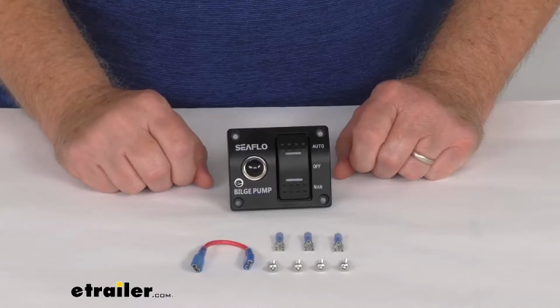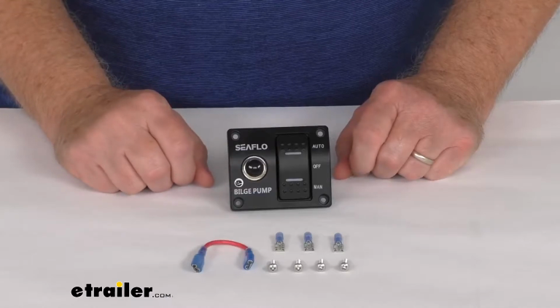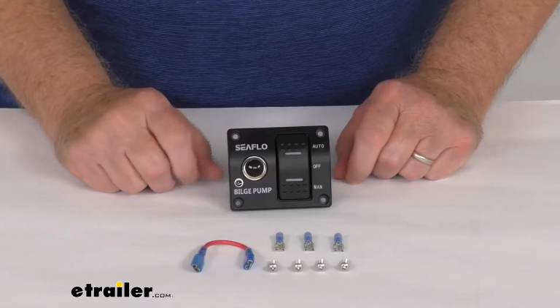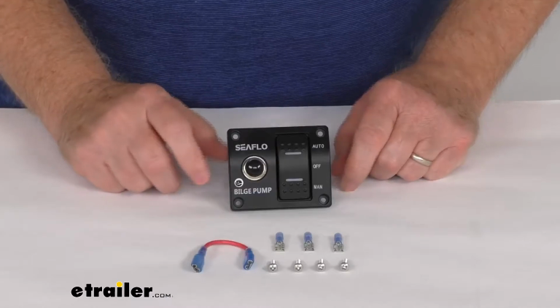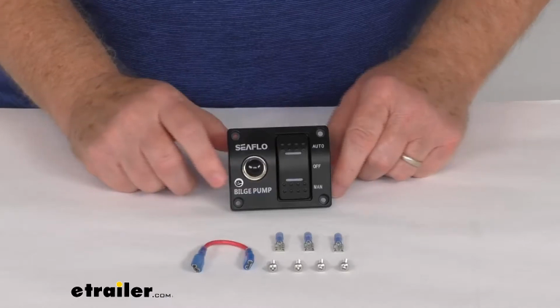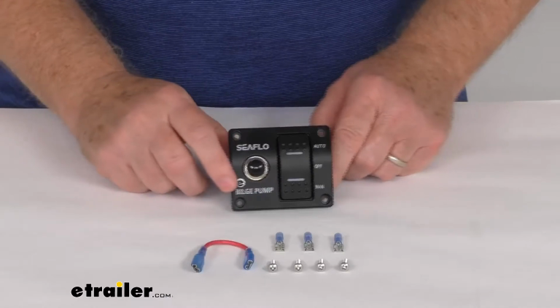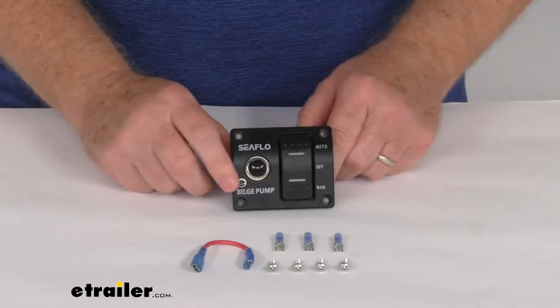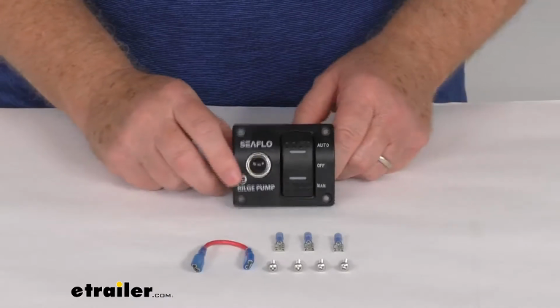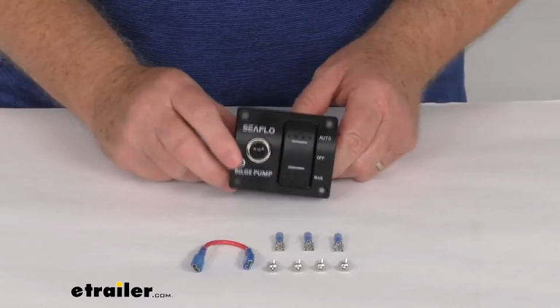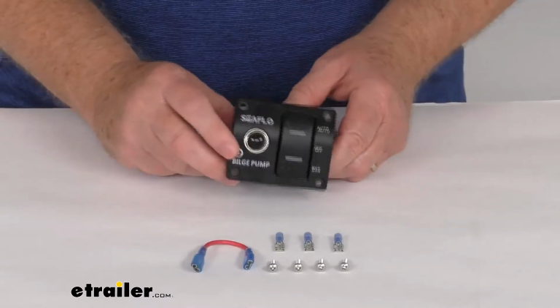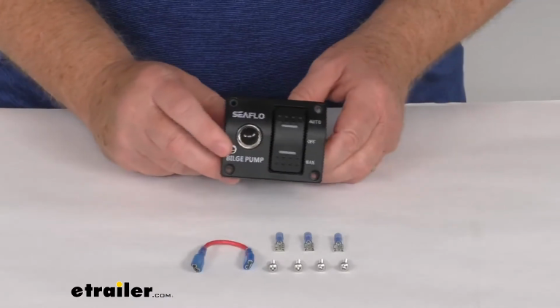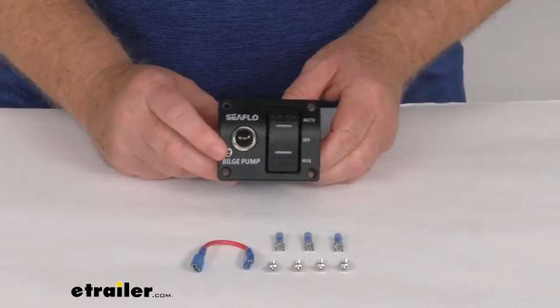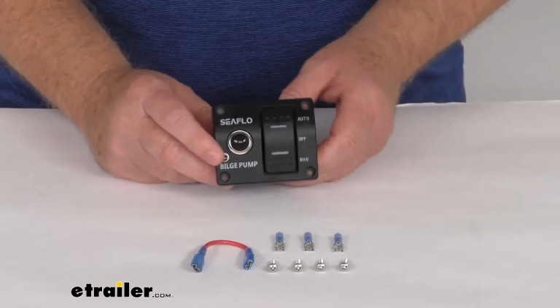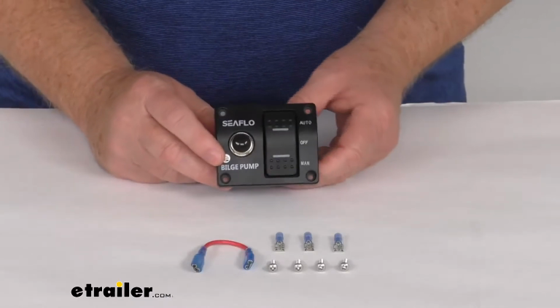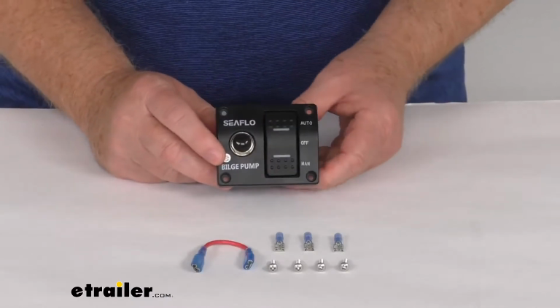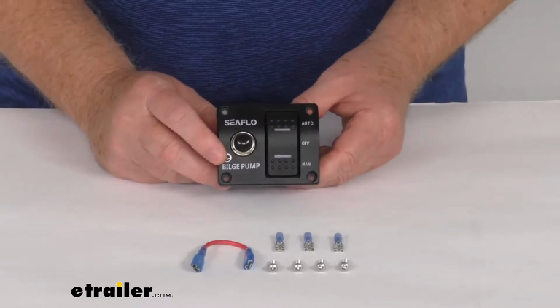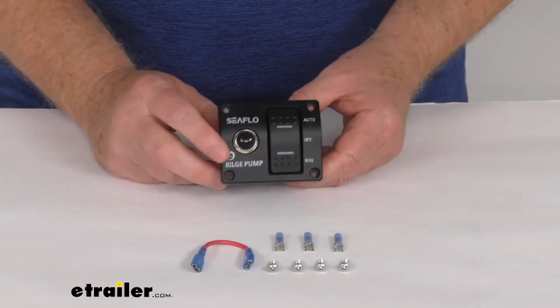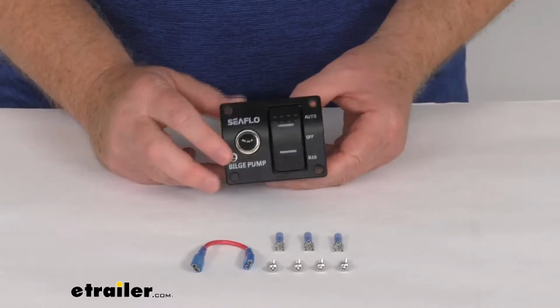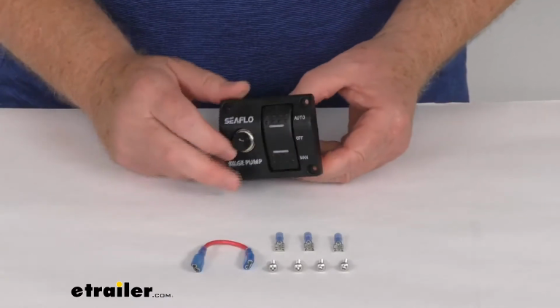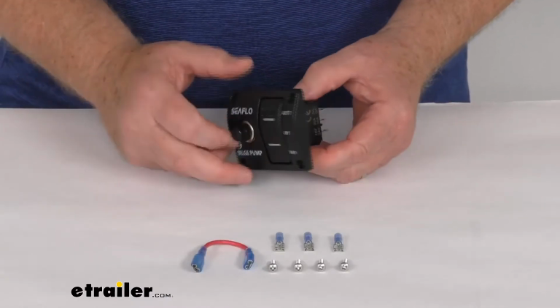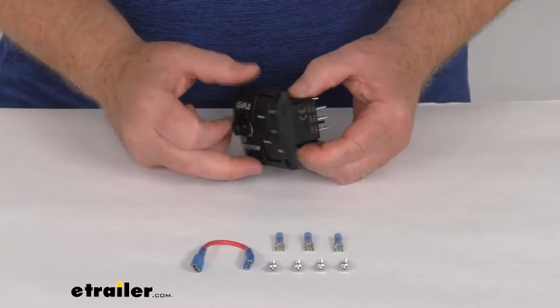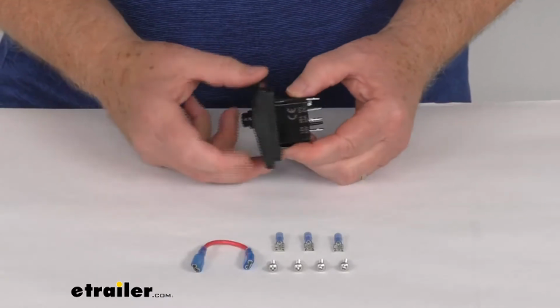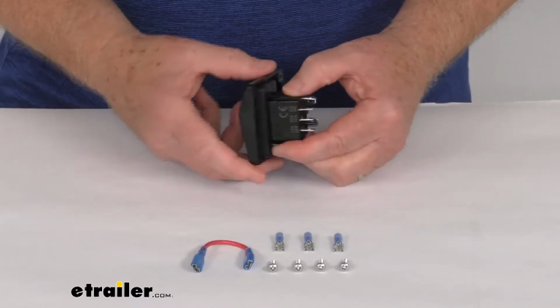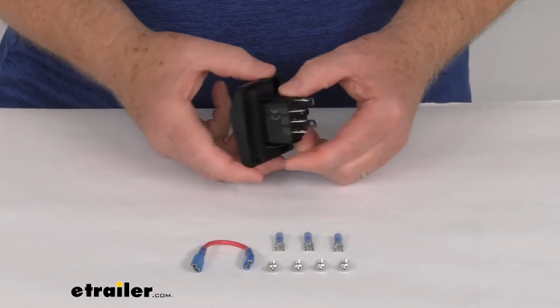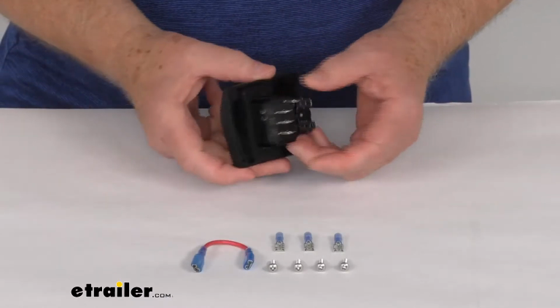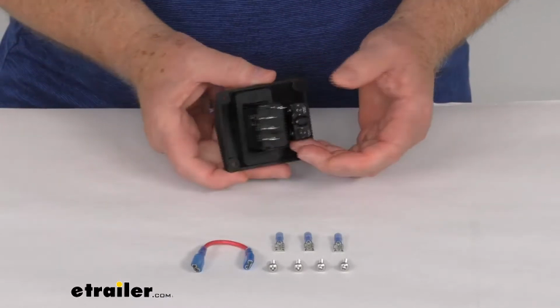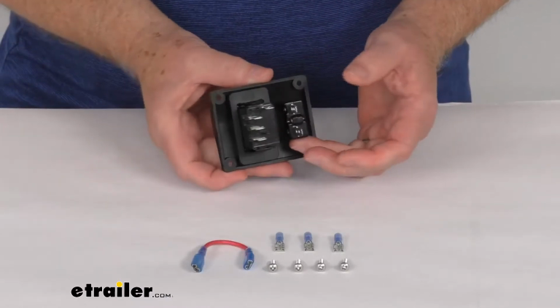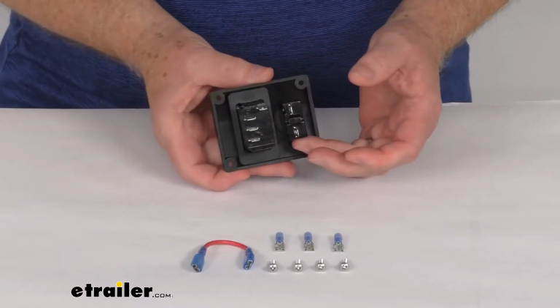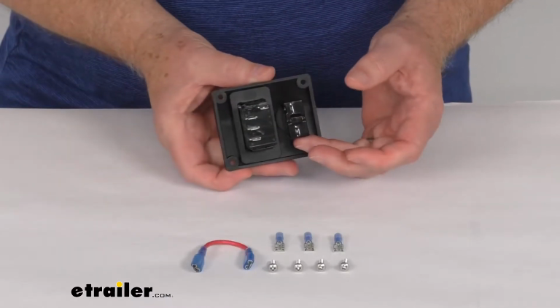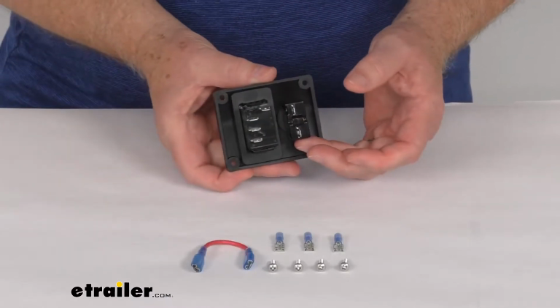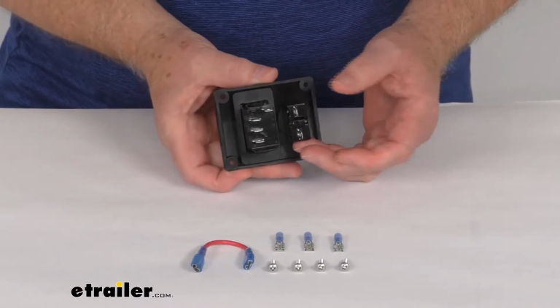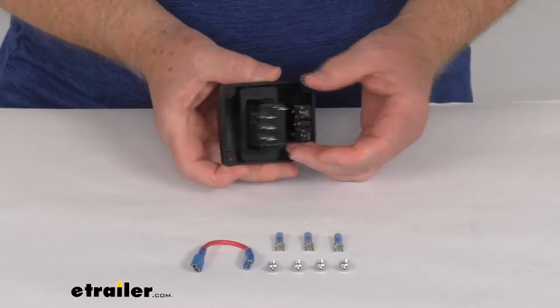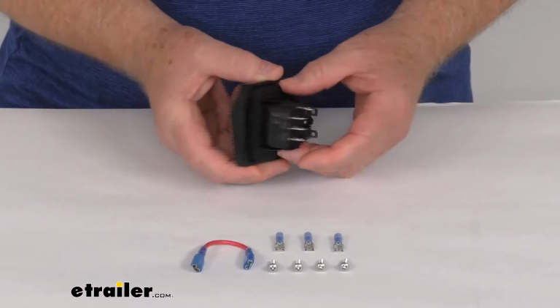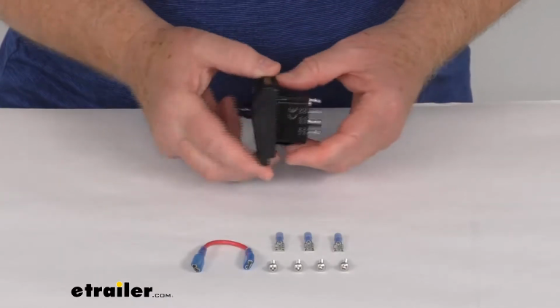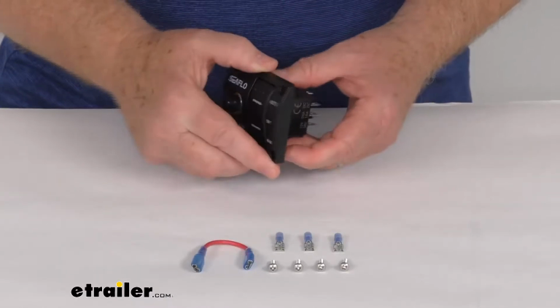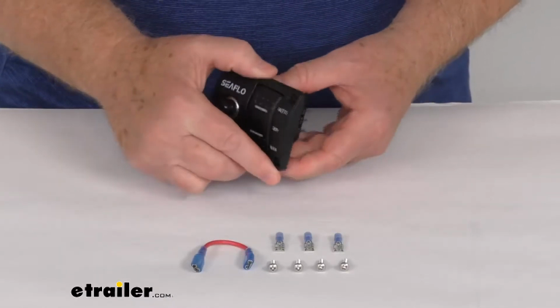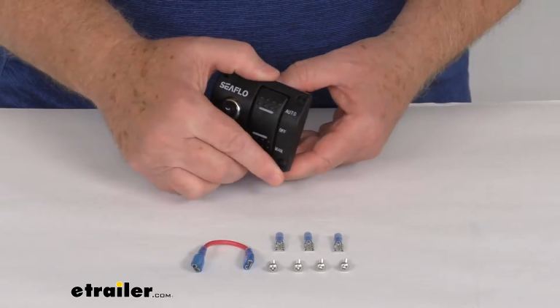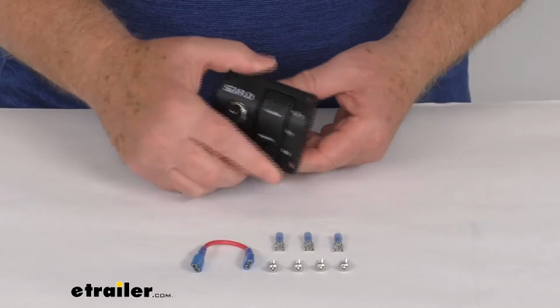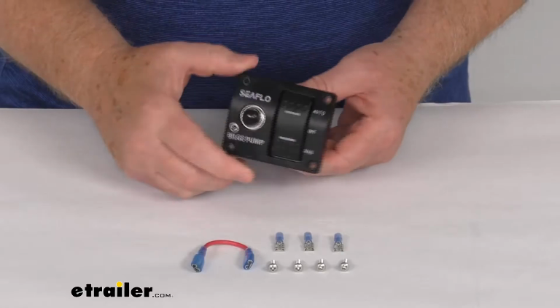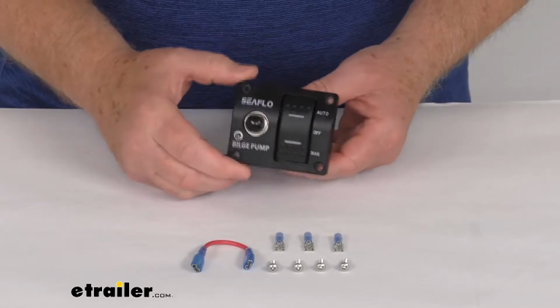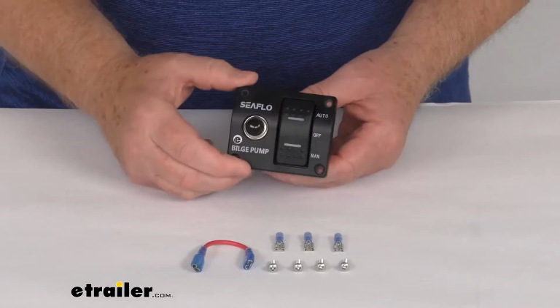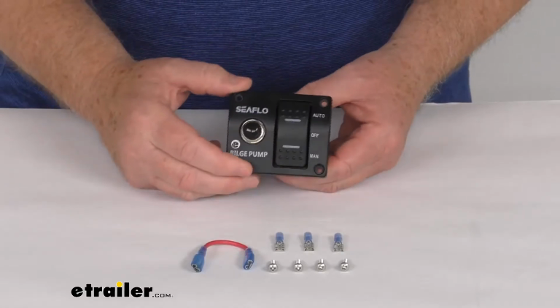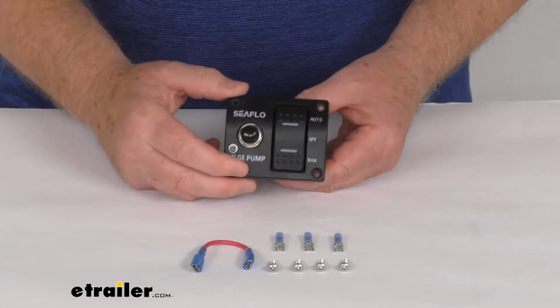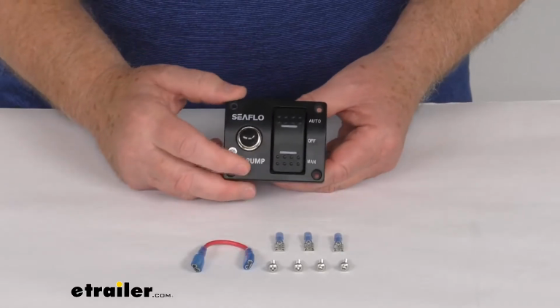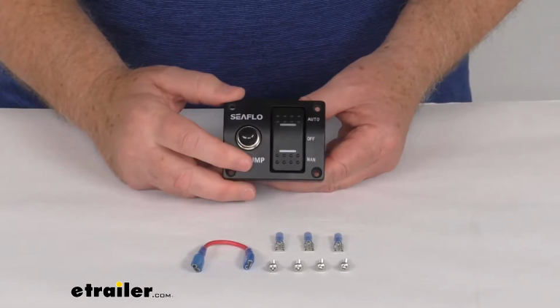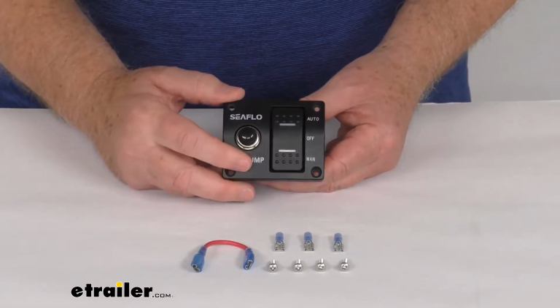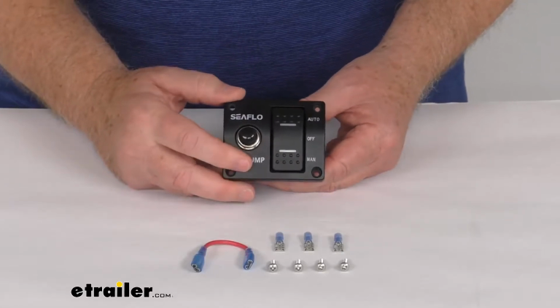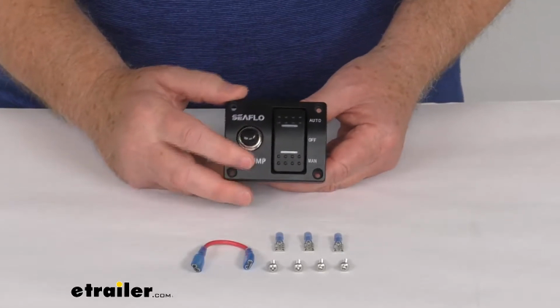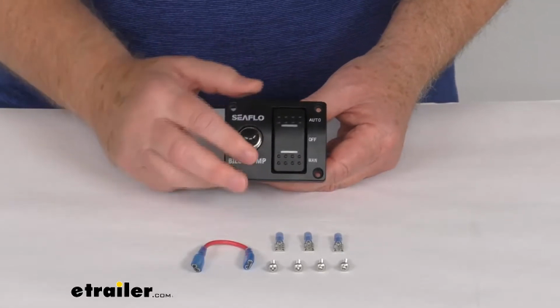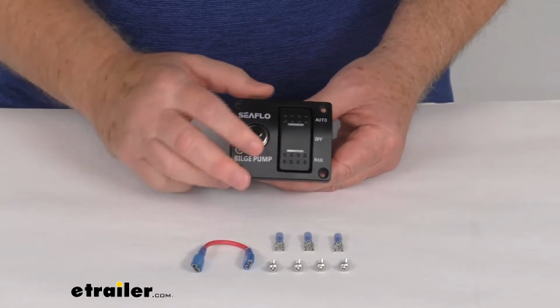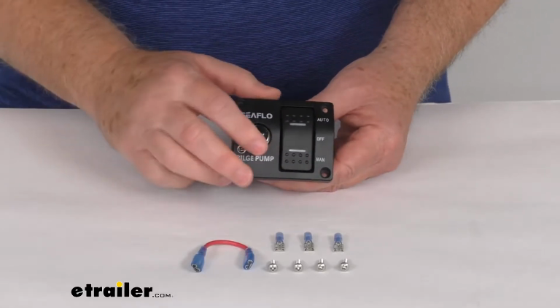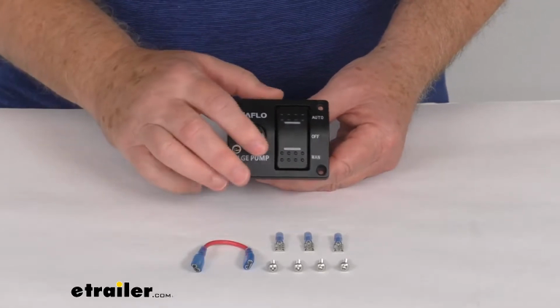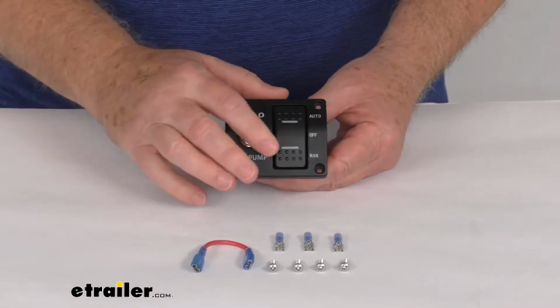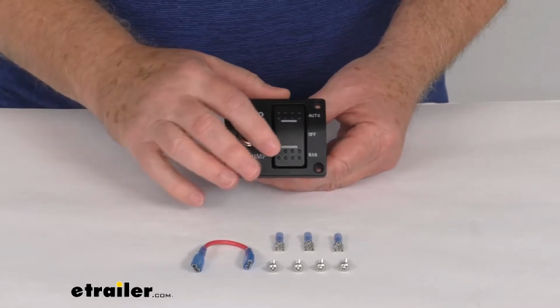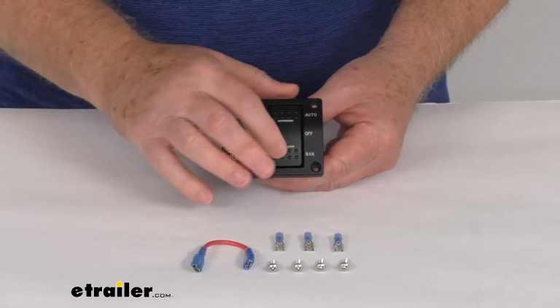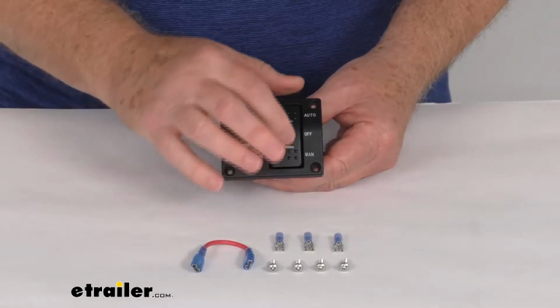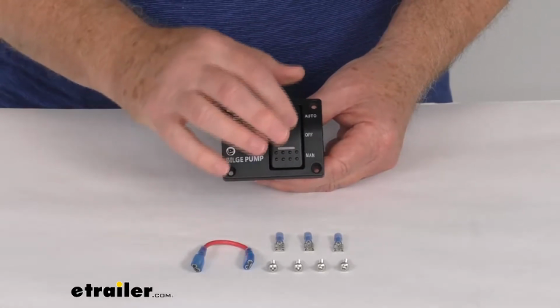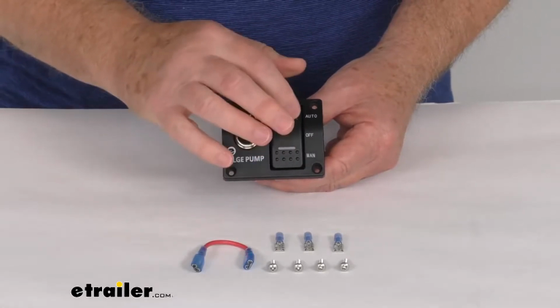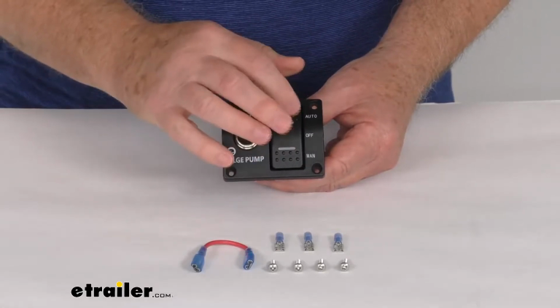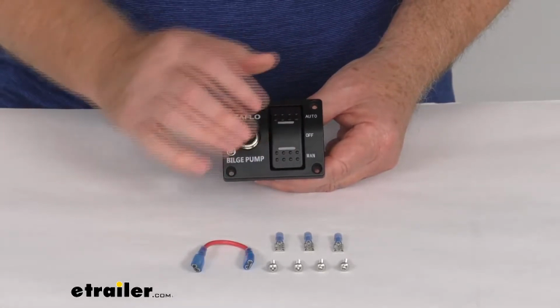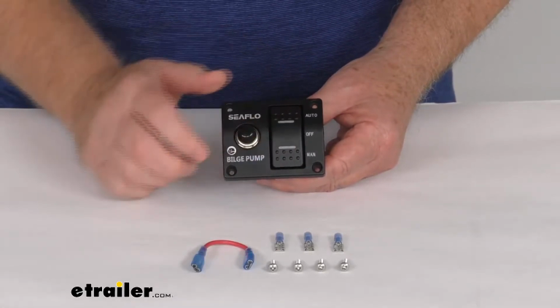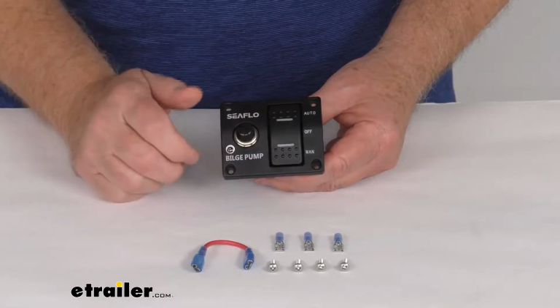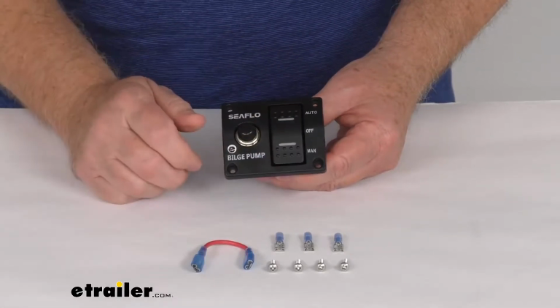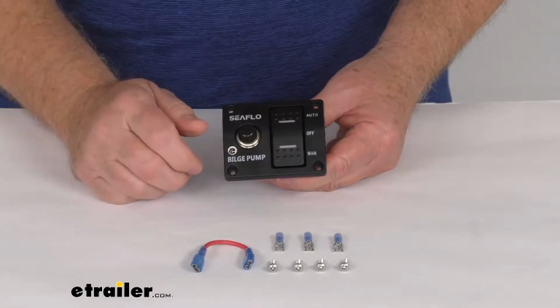Hello everybody, this is Jeff at eTrailer.com. Today we're going to take a look at this Seaflow 3-position bilge pump panel switch.